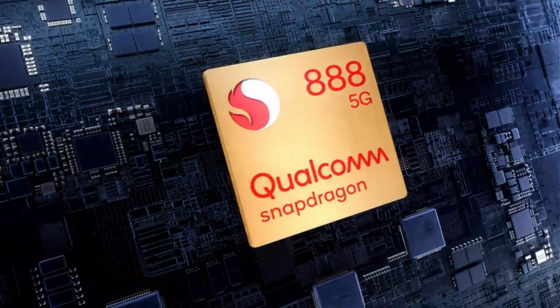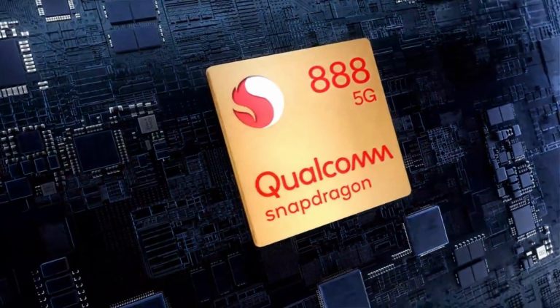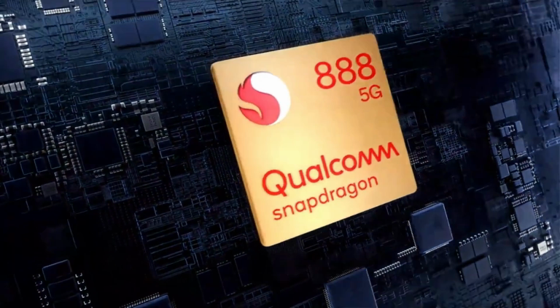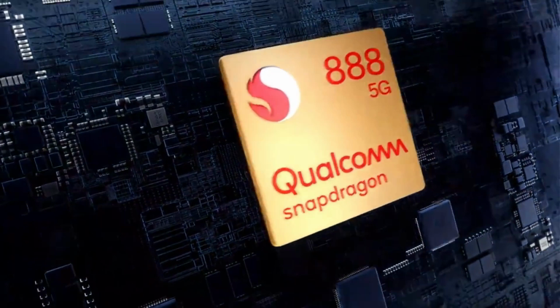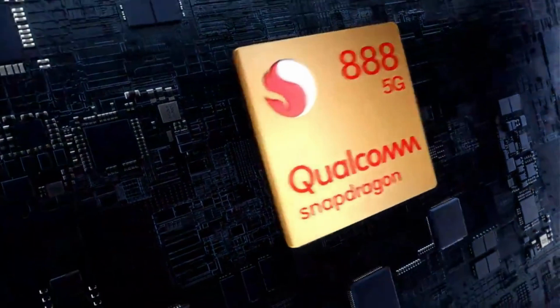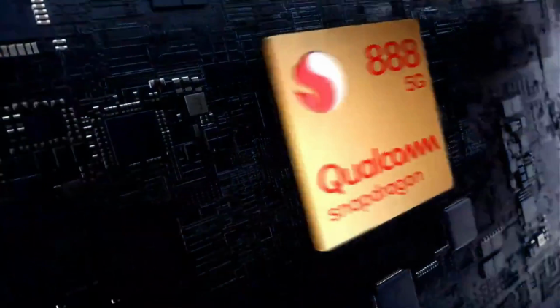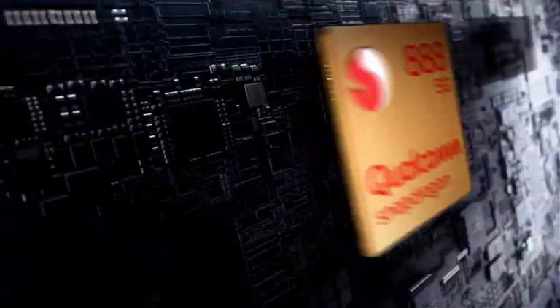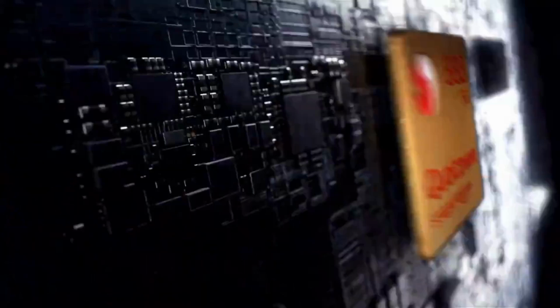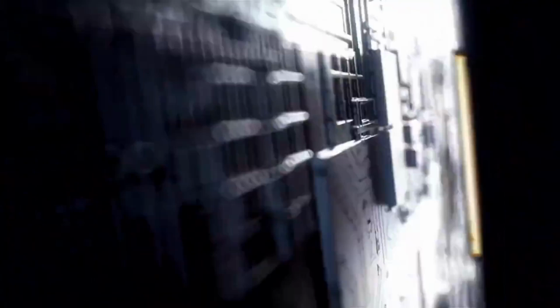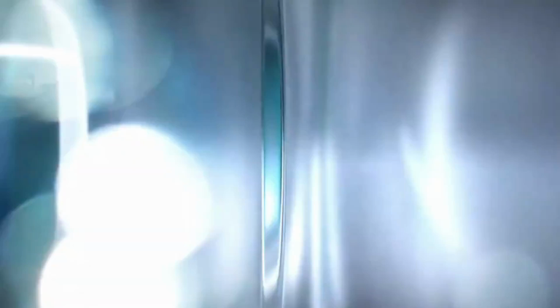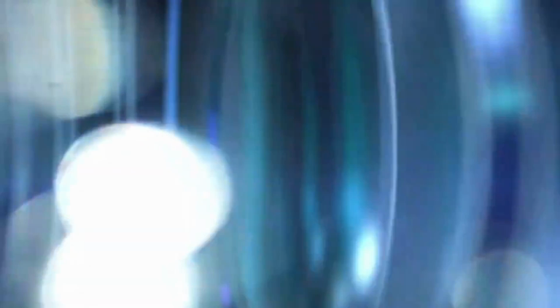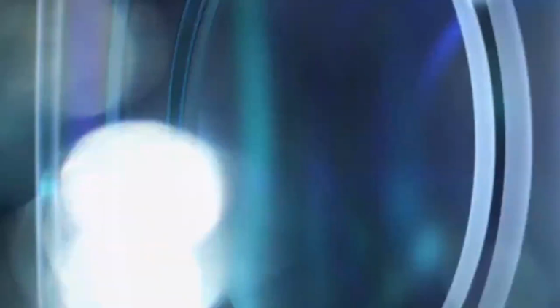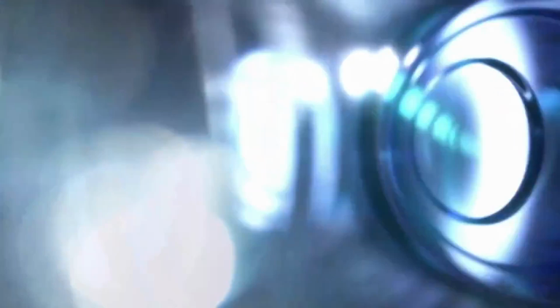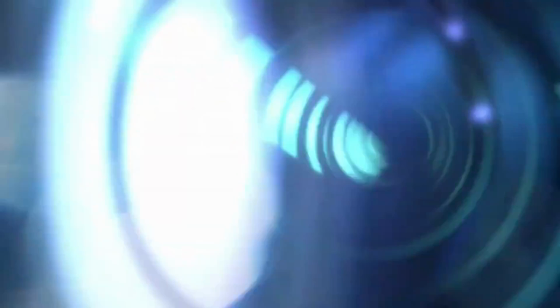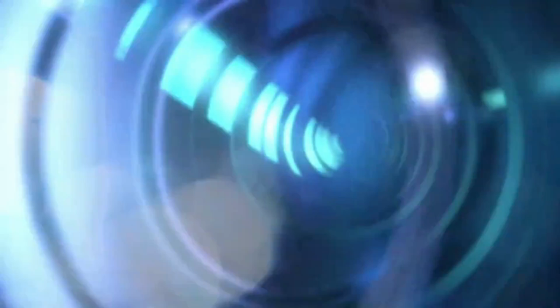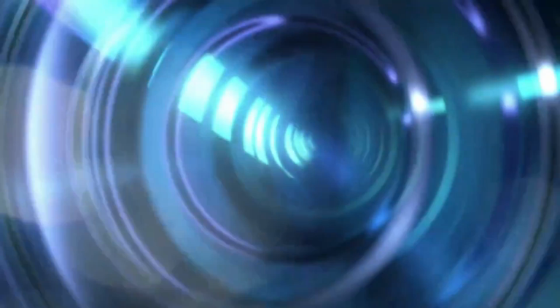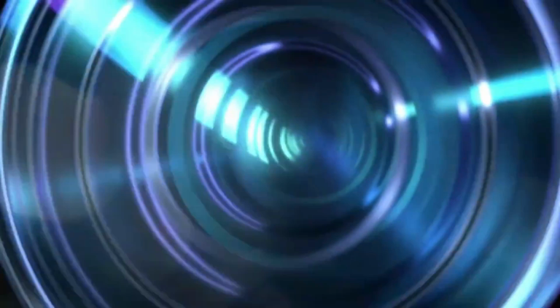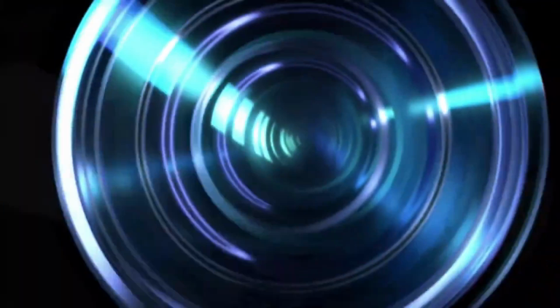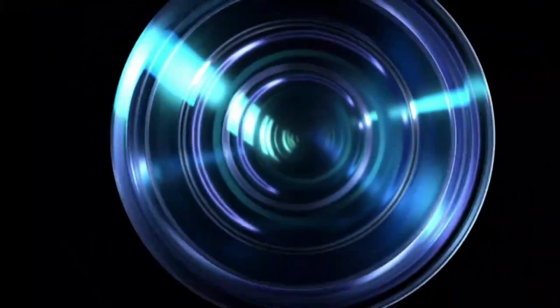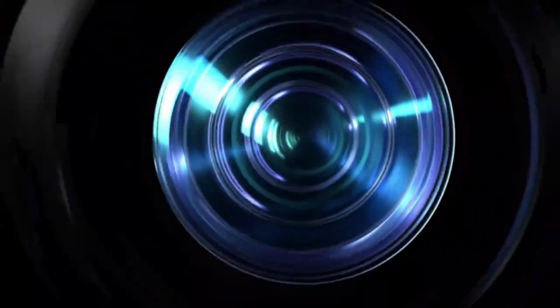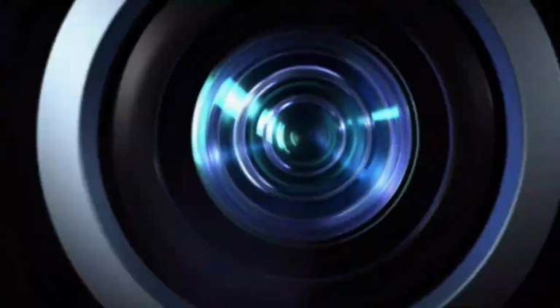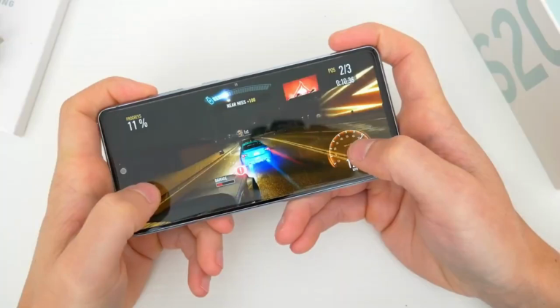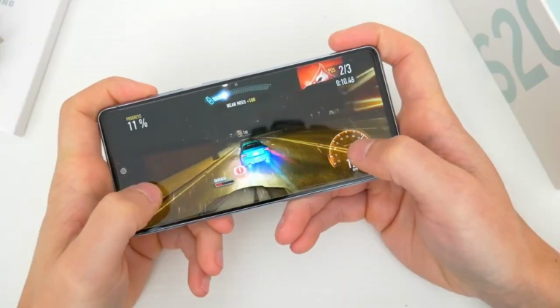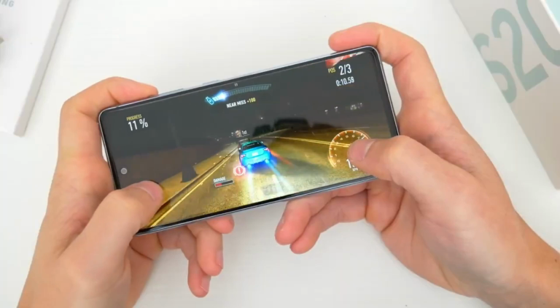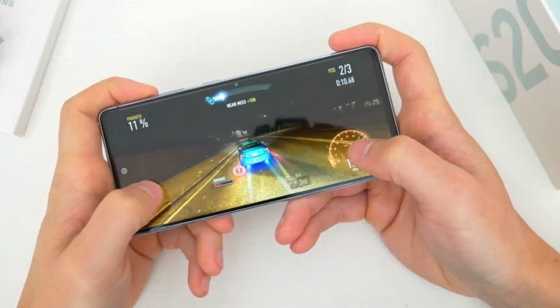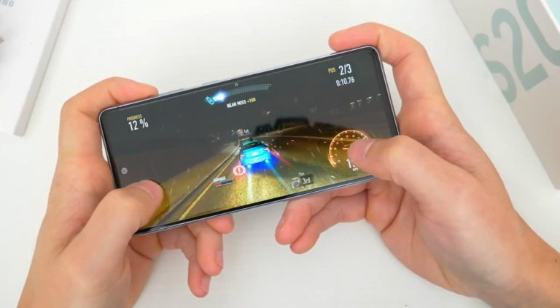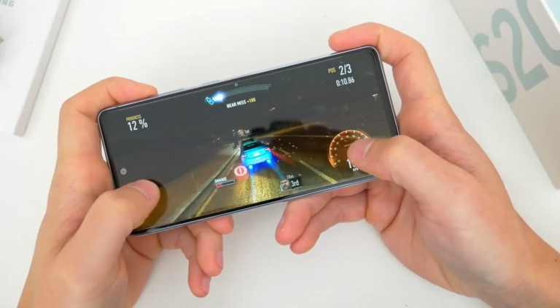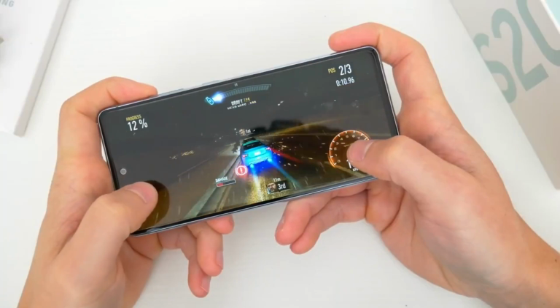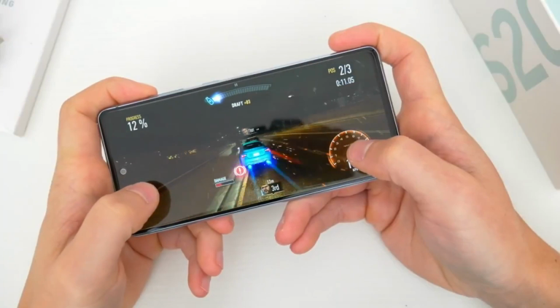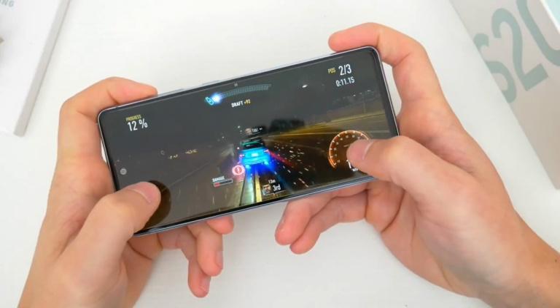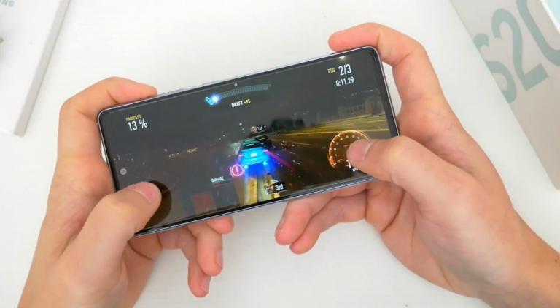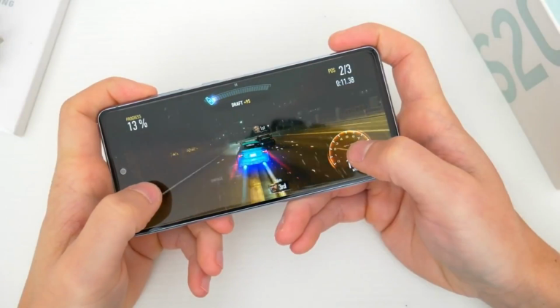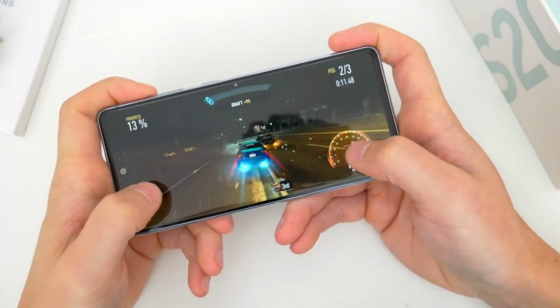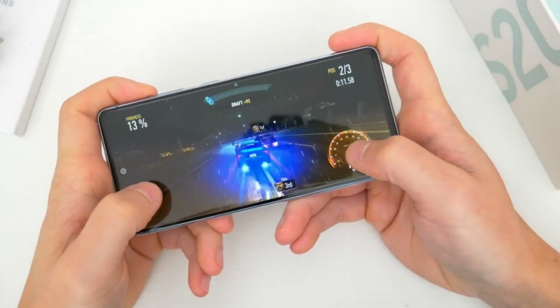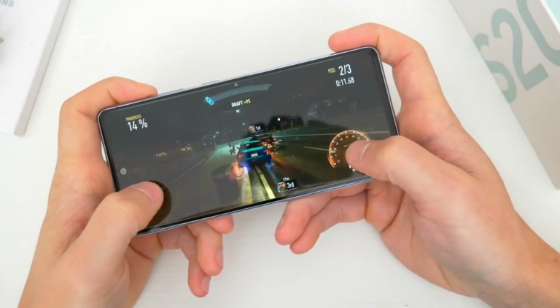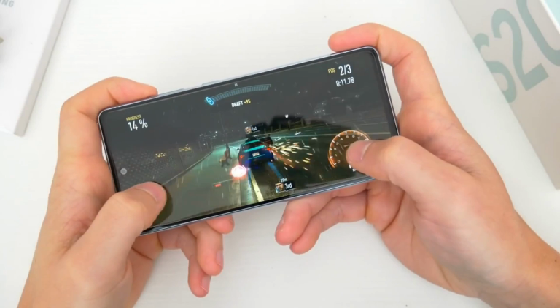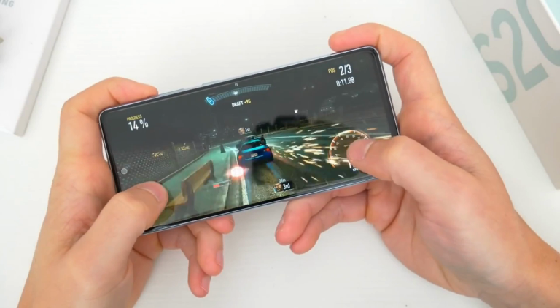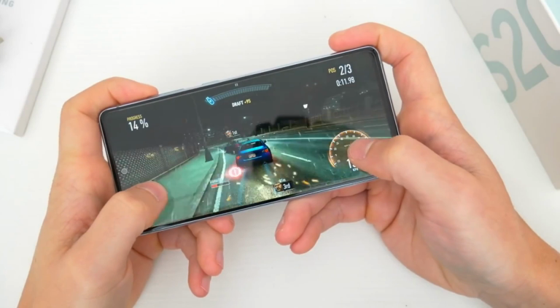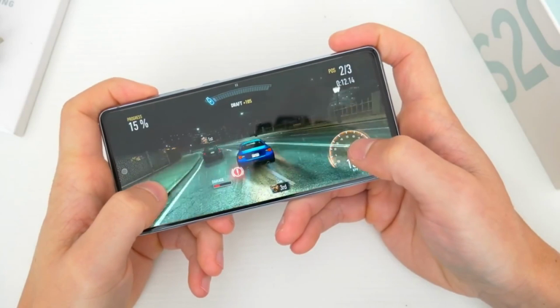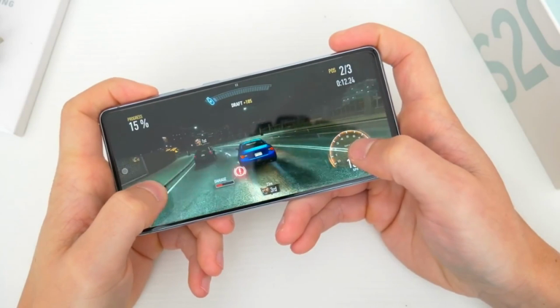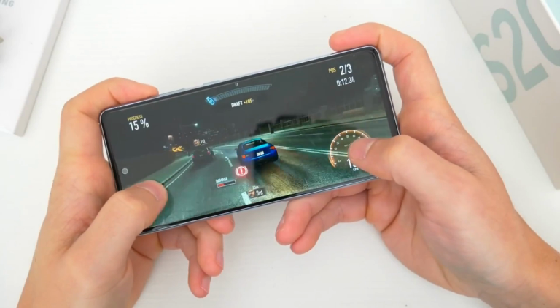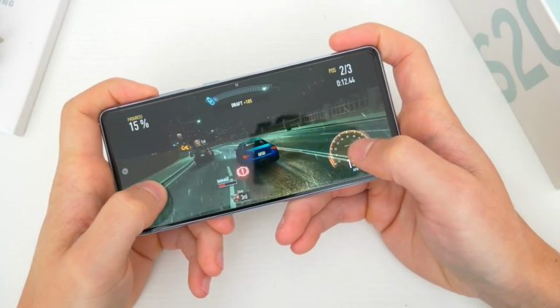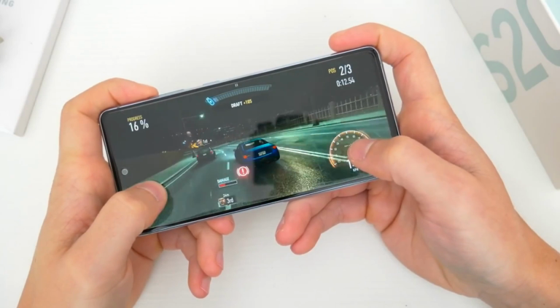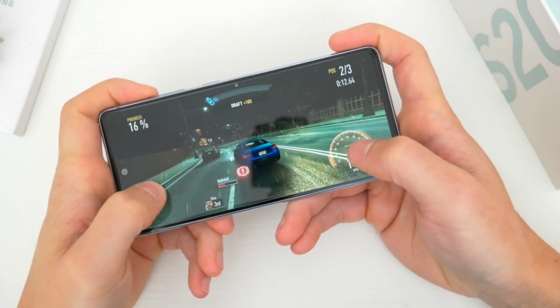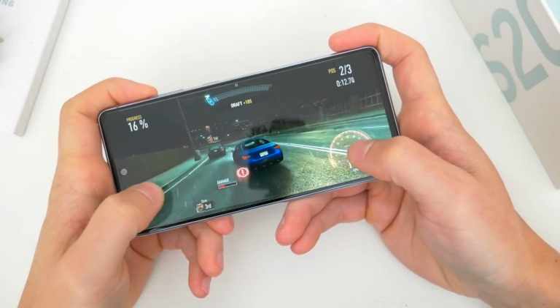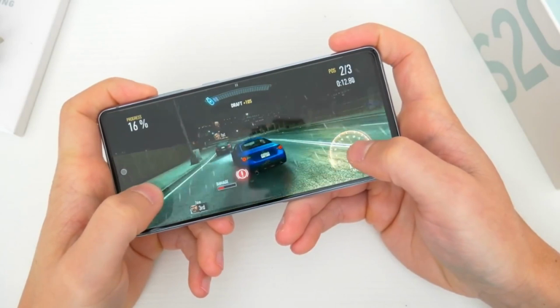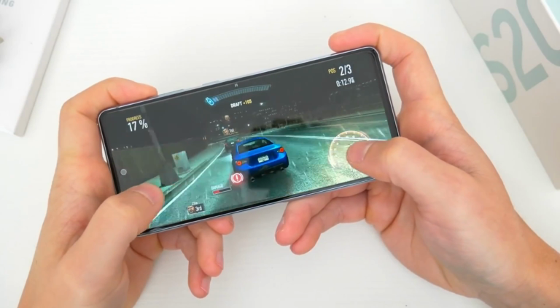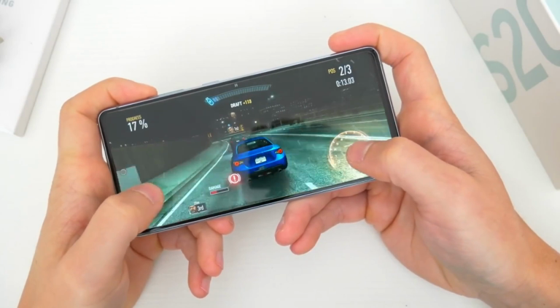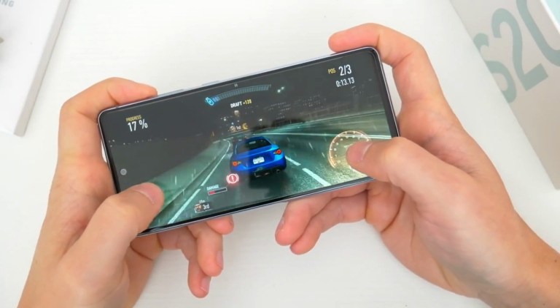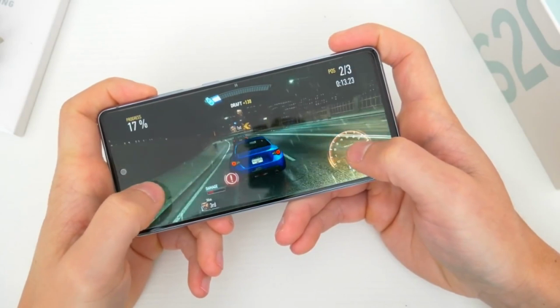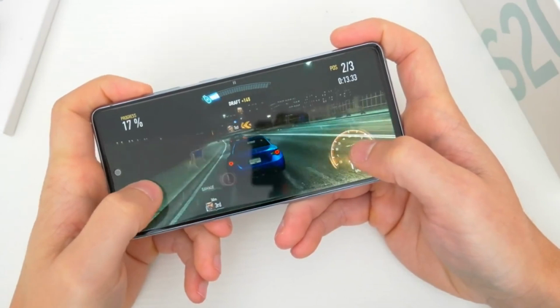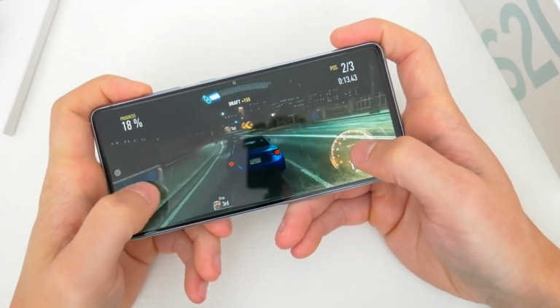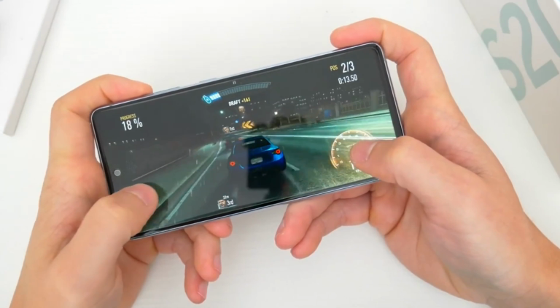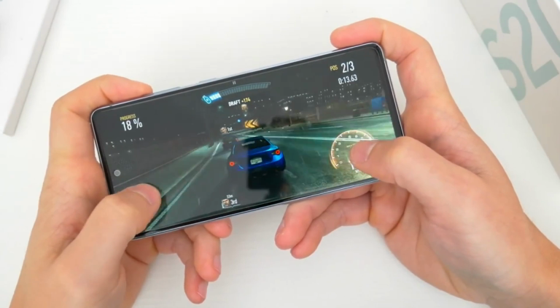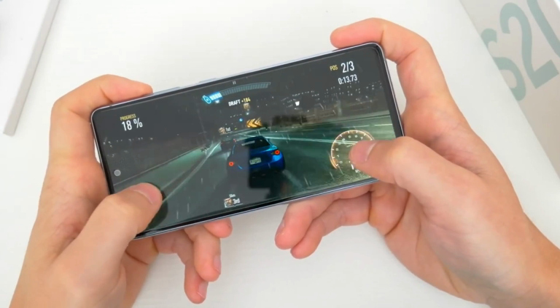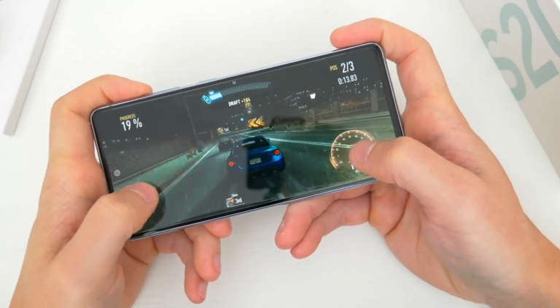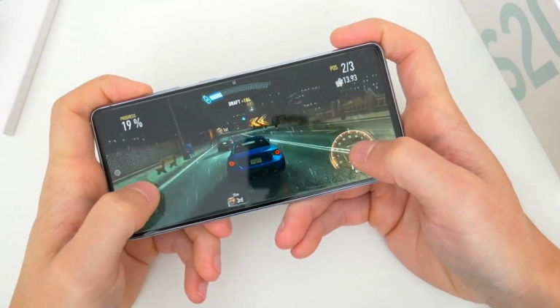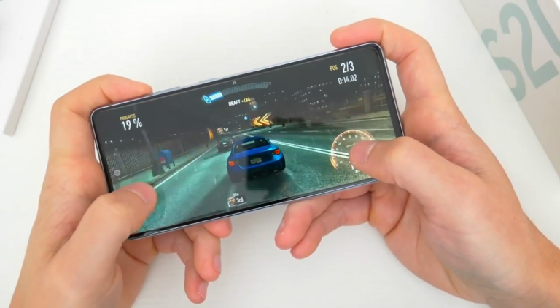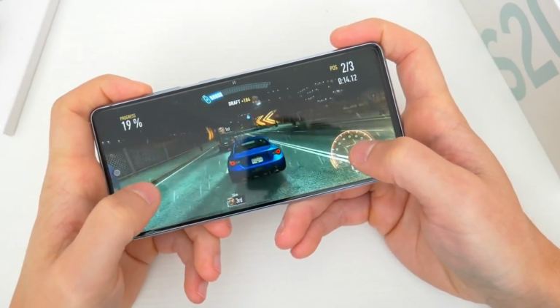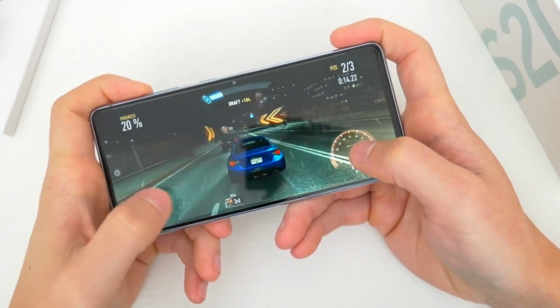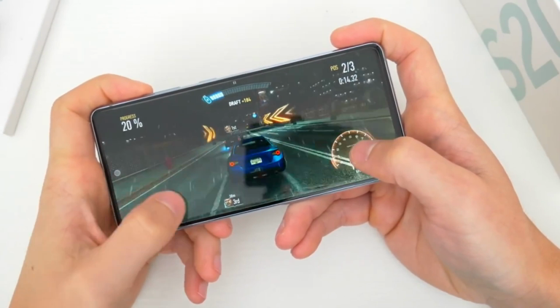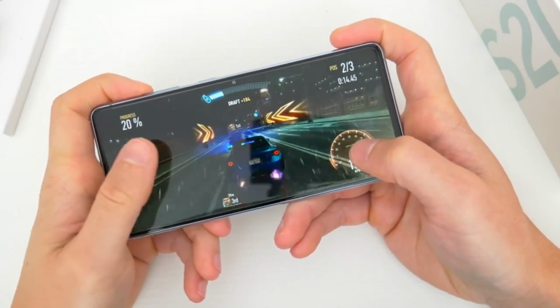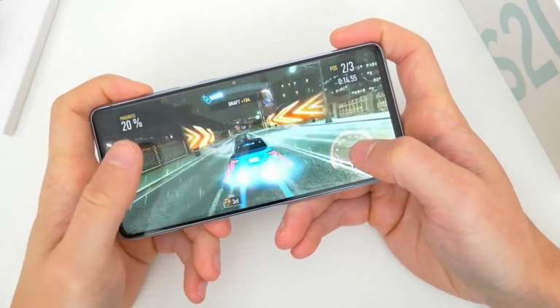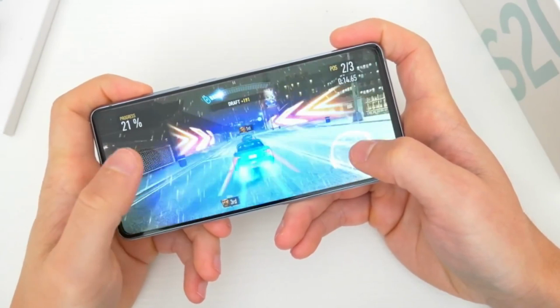The Snapdragon 888 chipset will provide amazing performance, so it can handle every normal day-to-day task. Users can also enjoy playing heavy games like Call of Duty on high settings with high FPS on this phone.